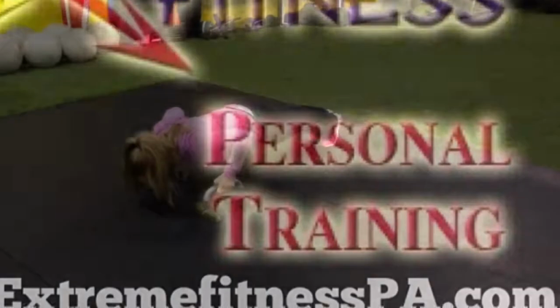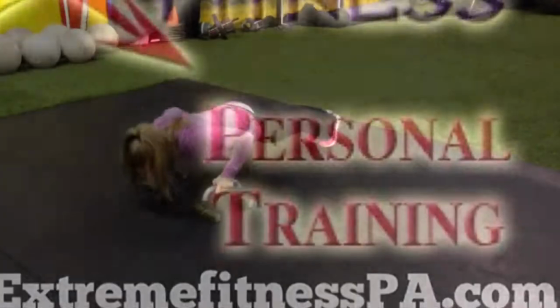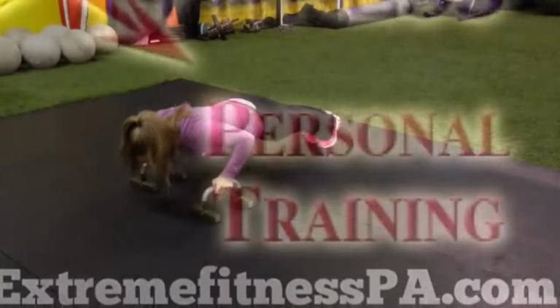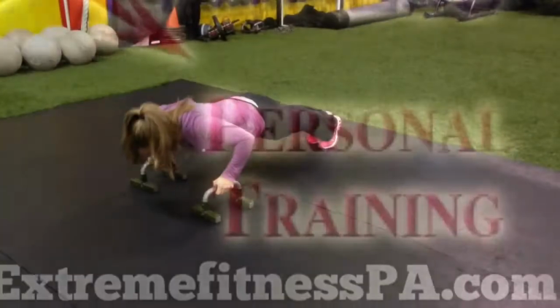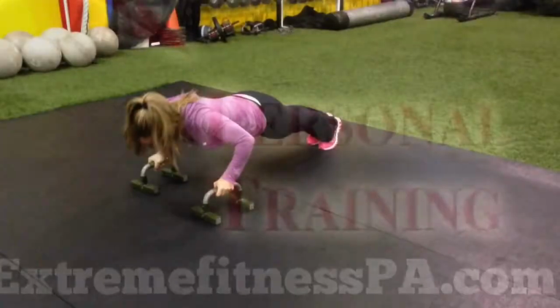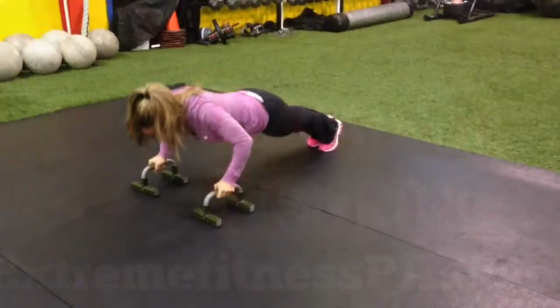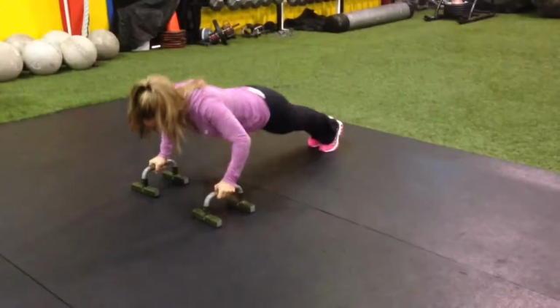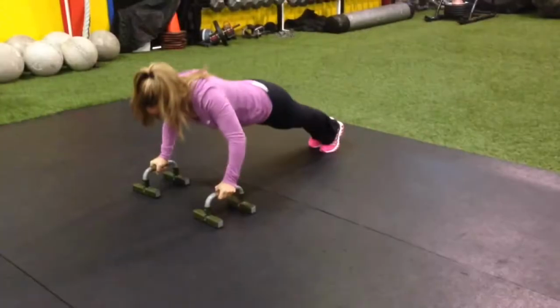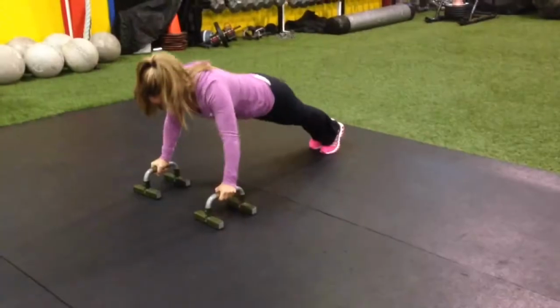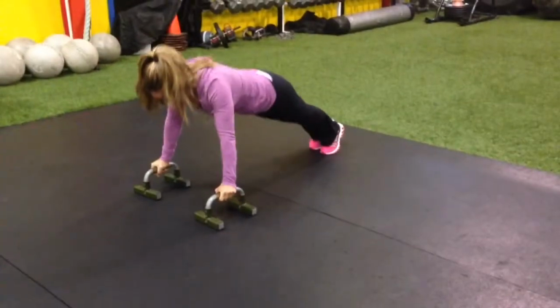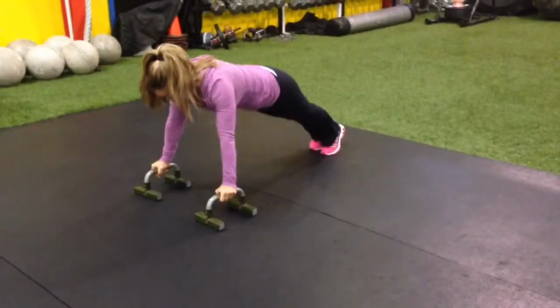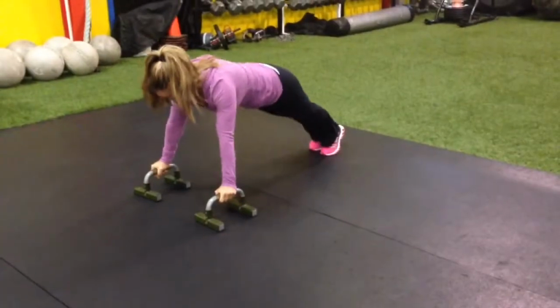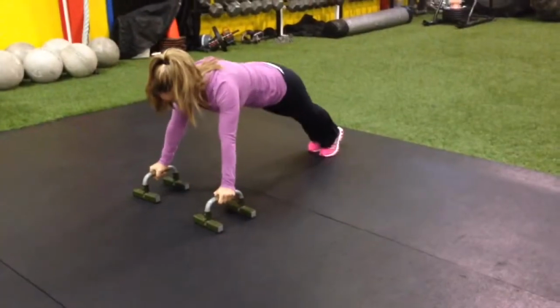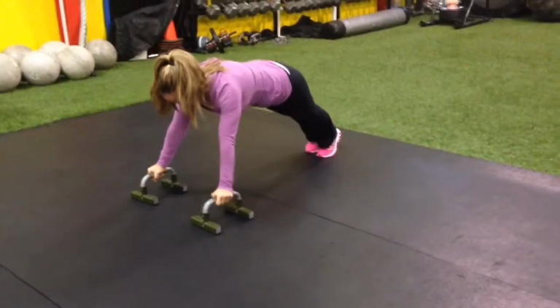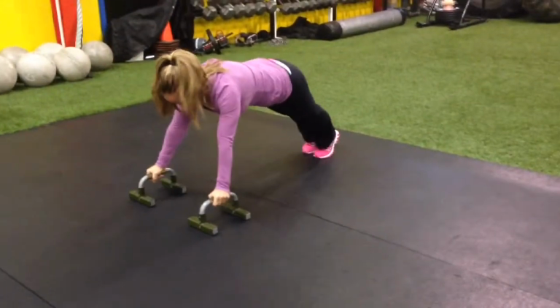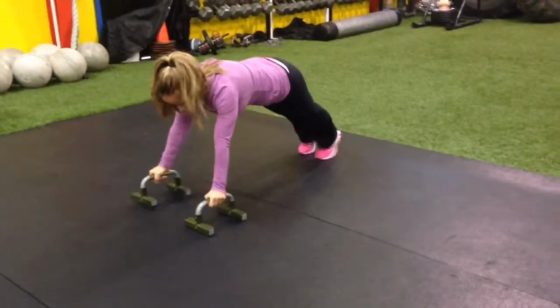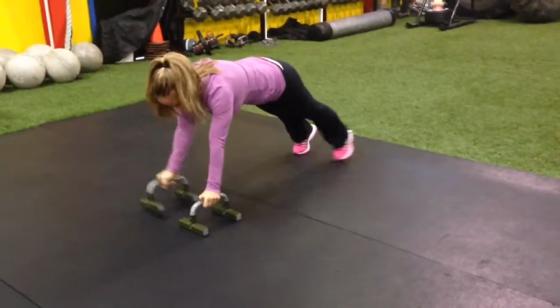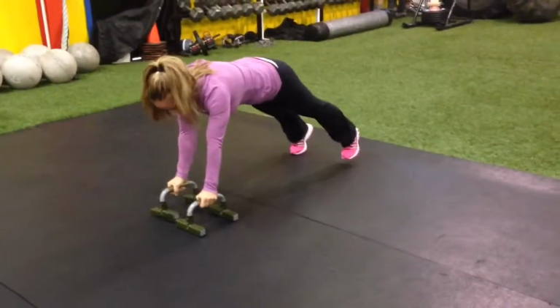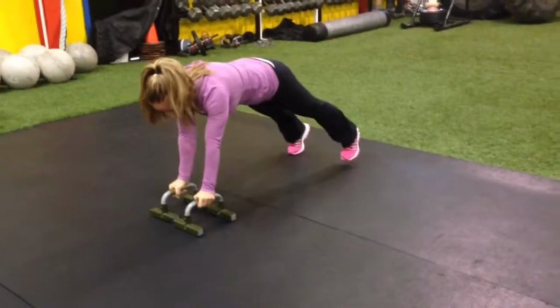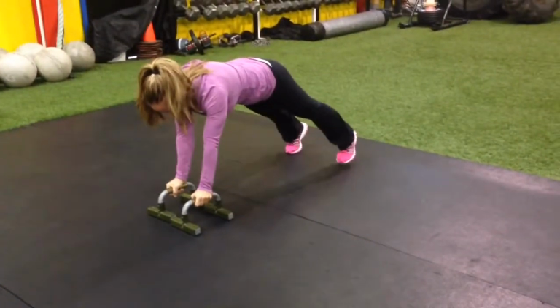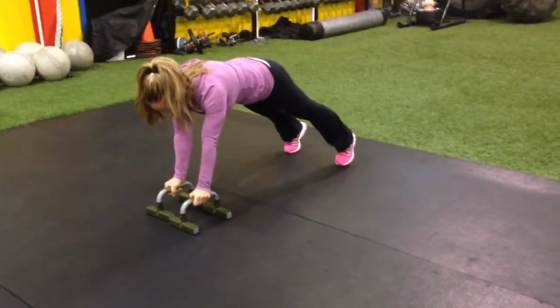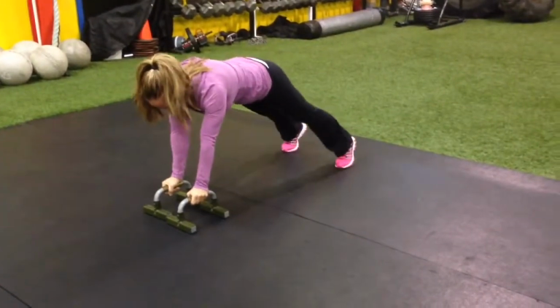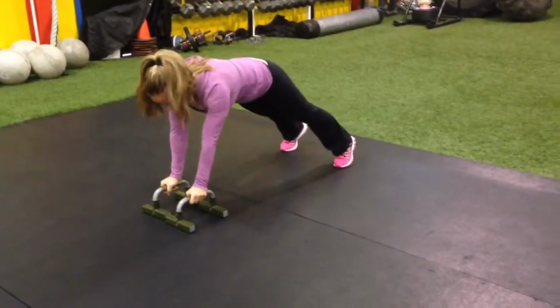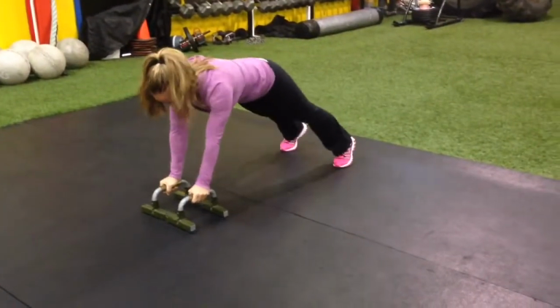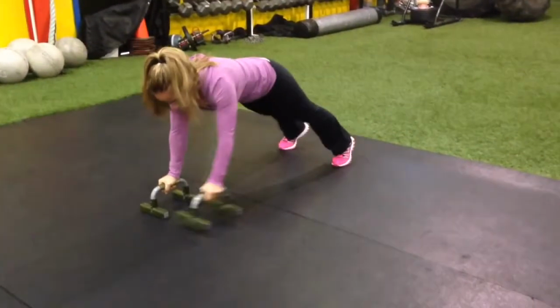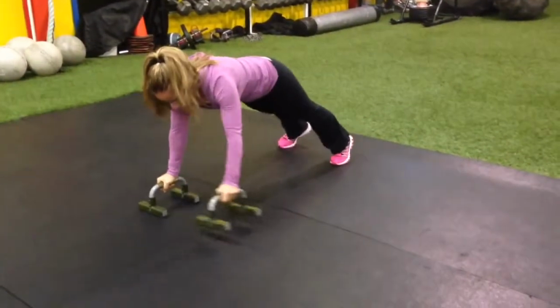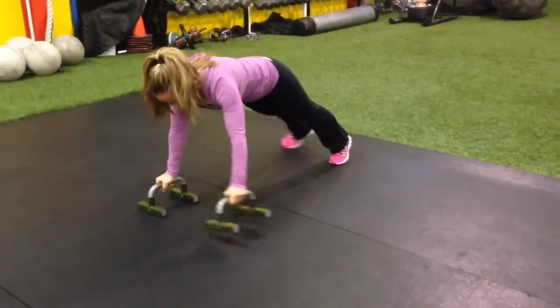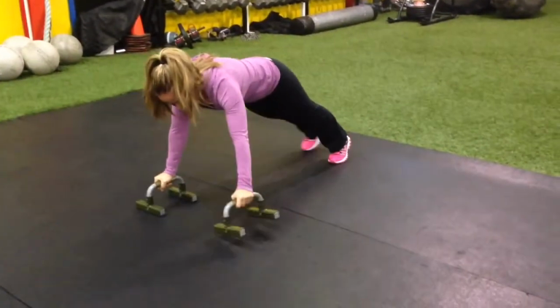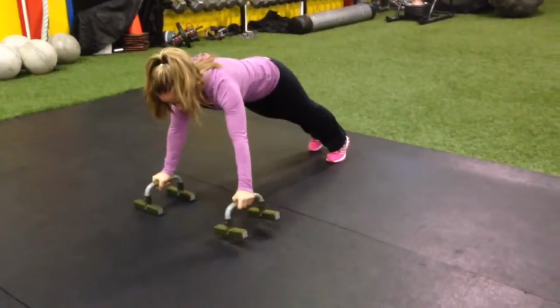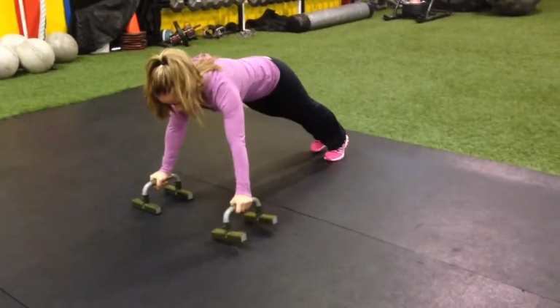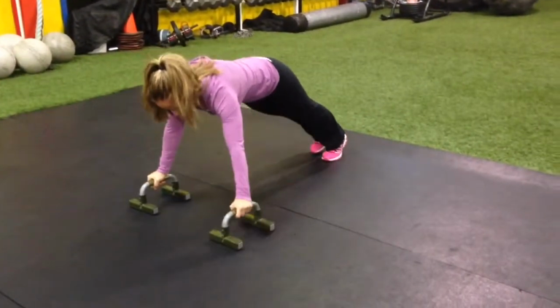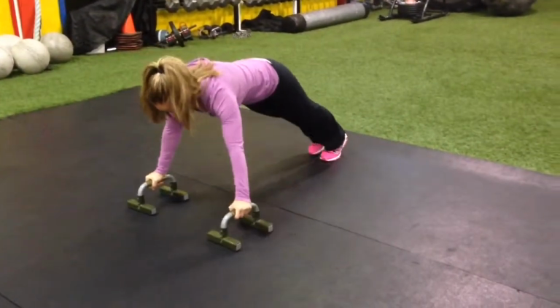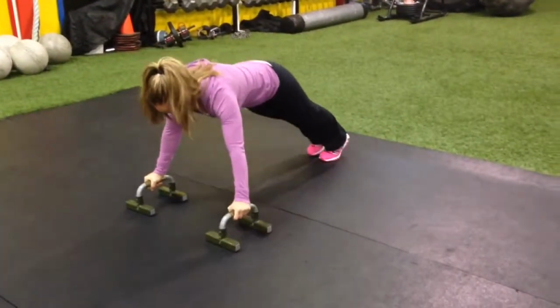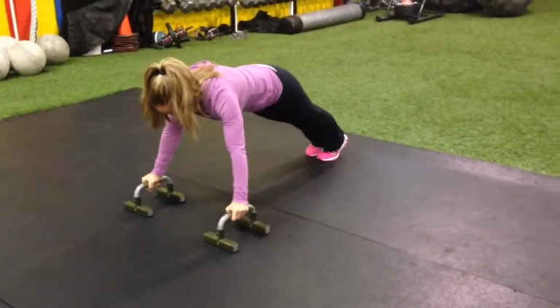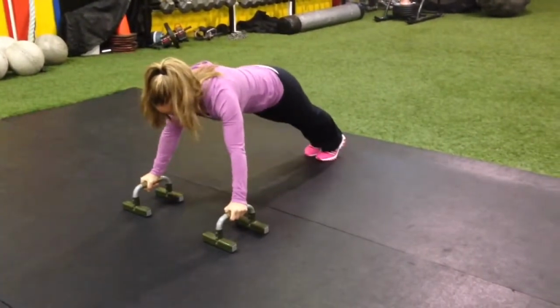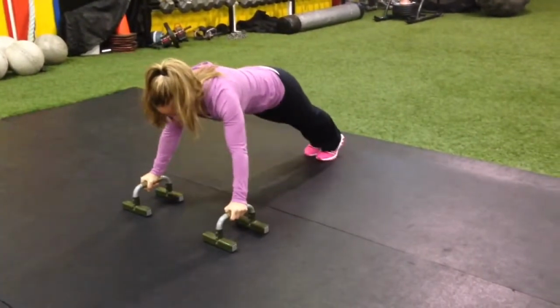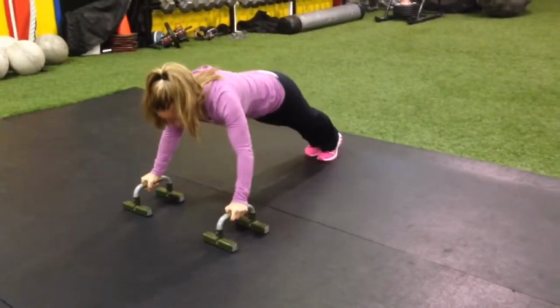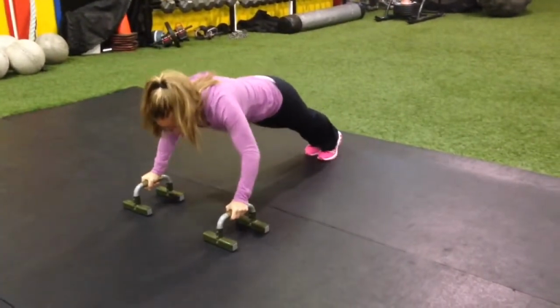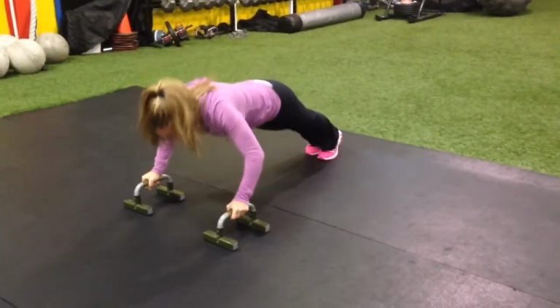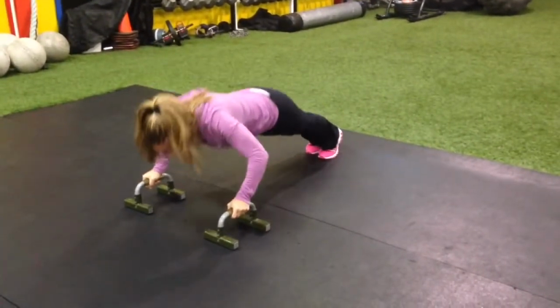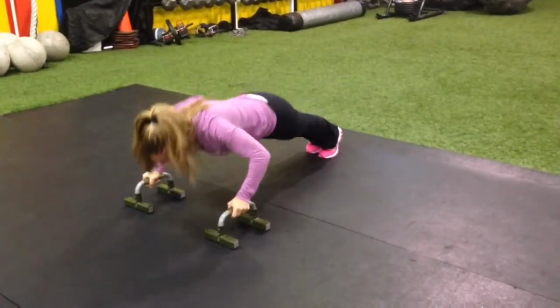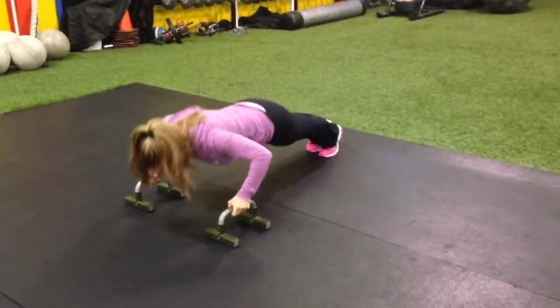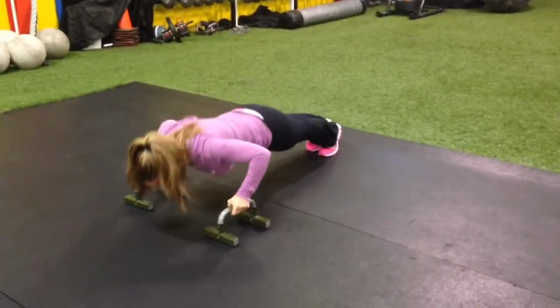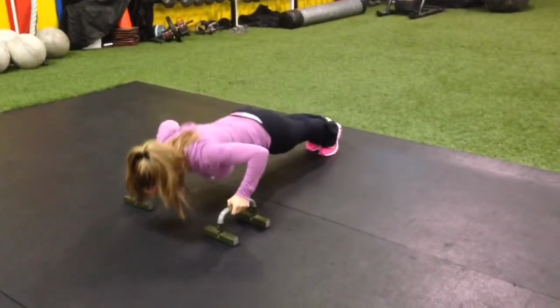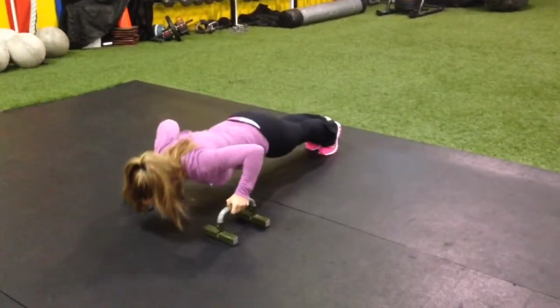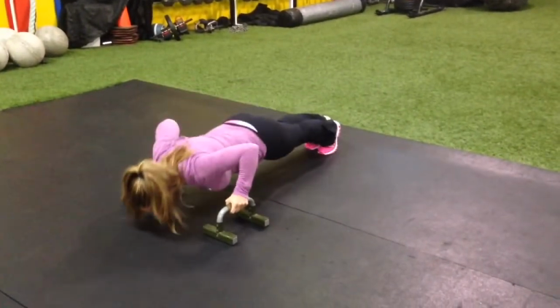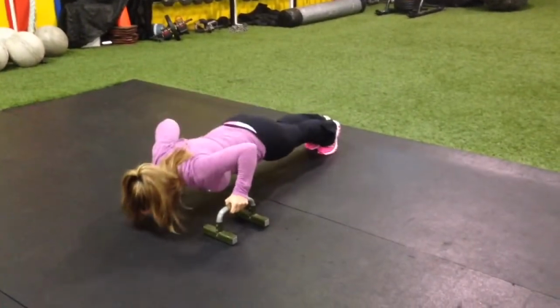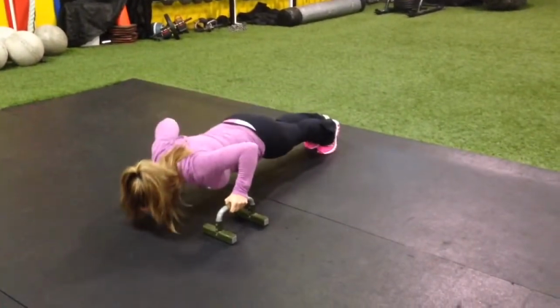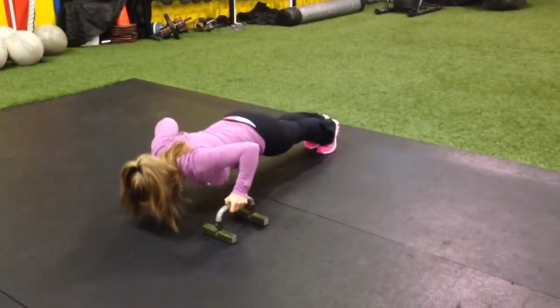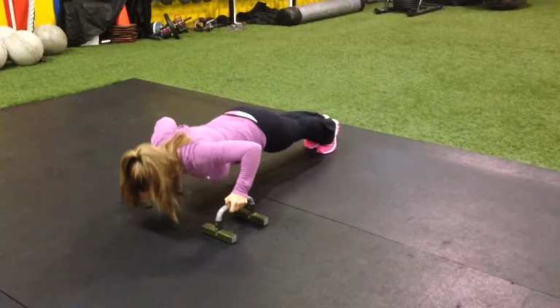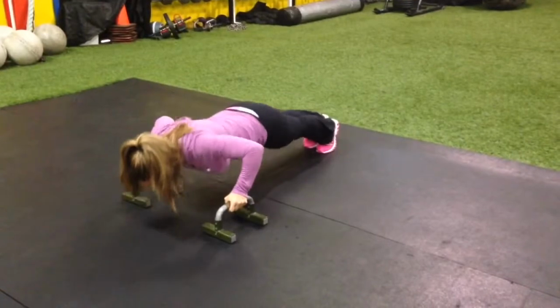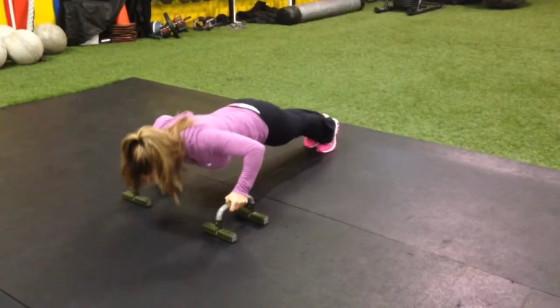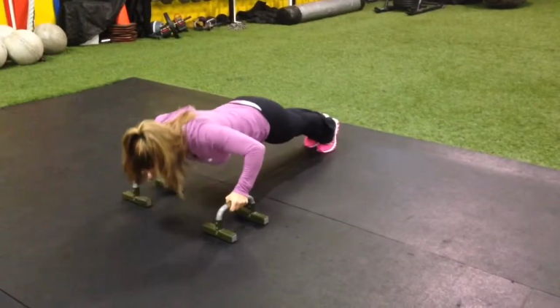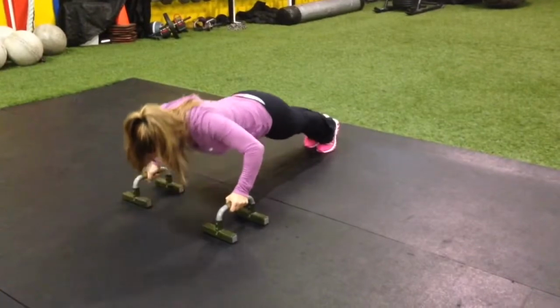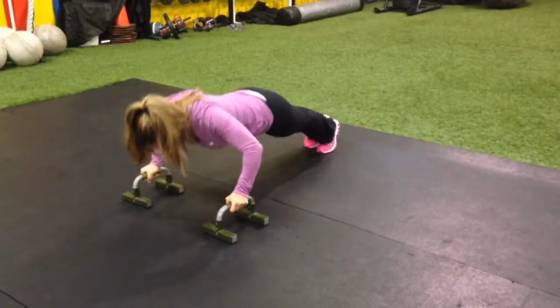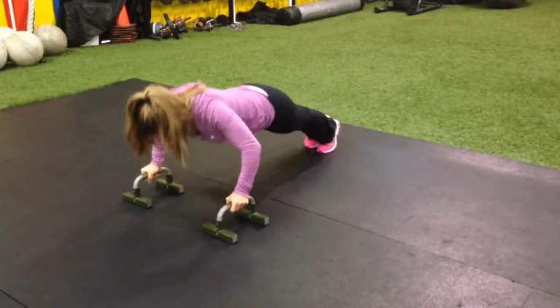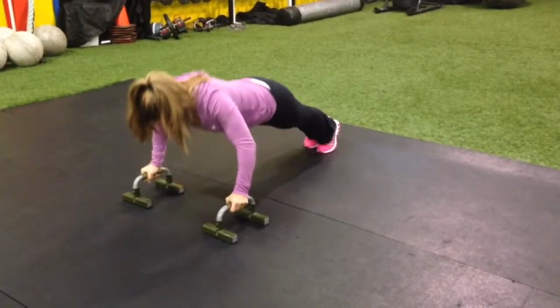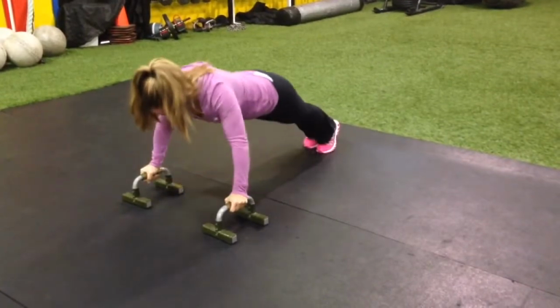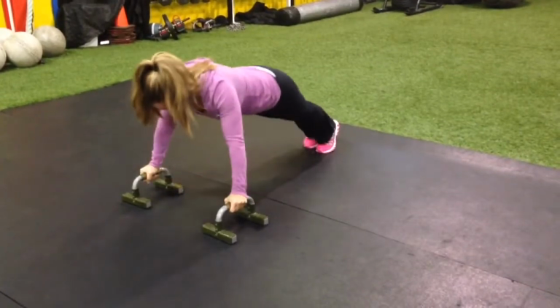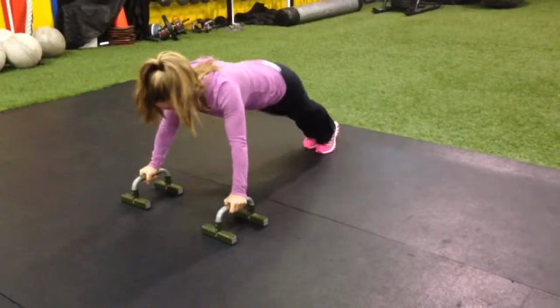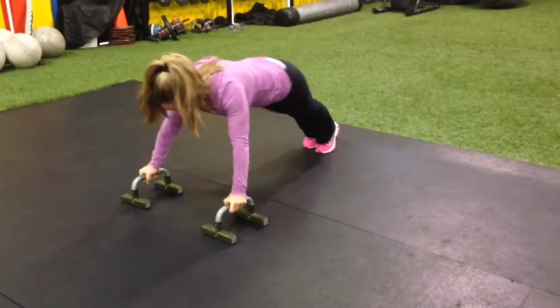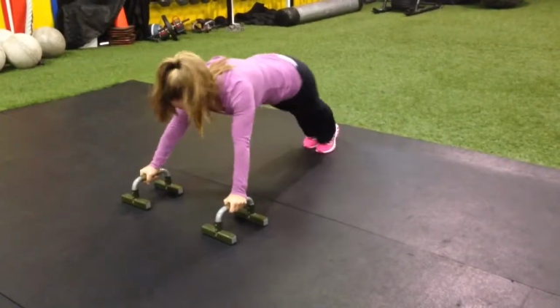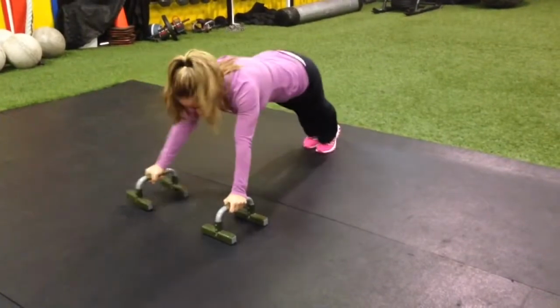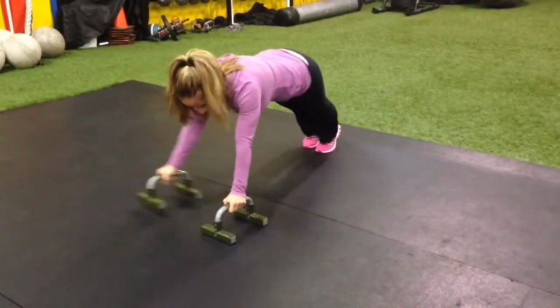Nice drop, kid. Way to go, man. You're right, Janice. Way to go.